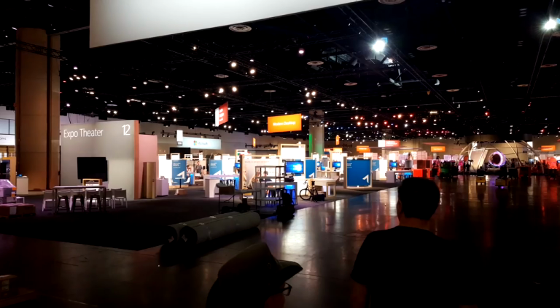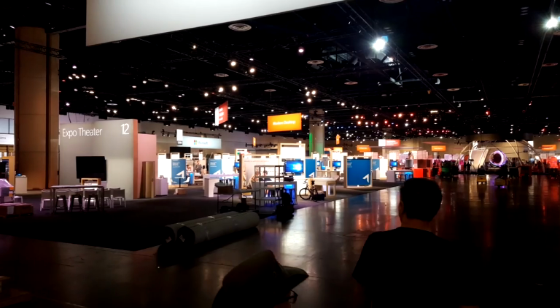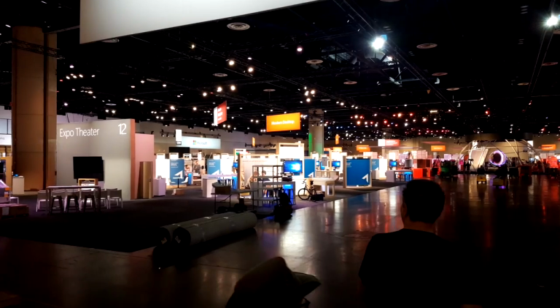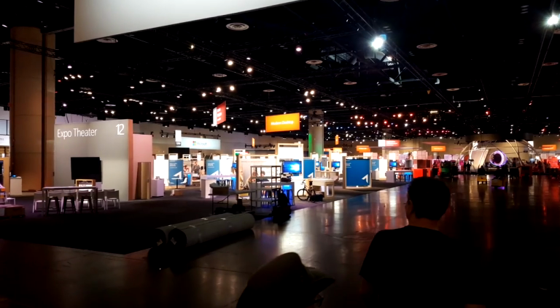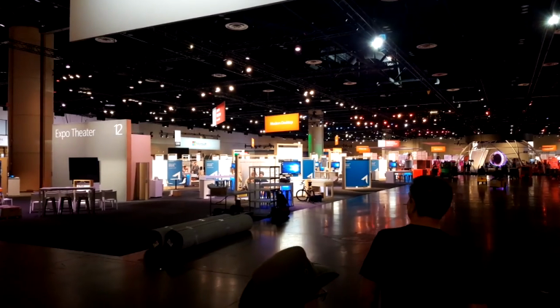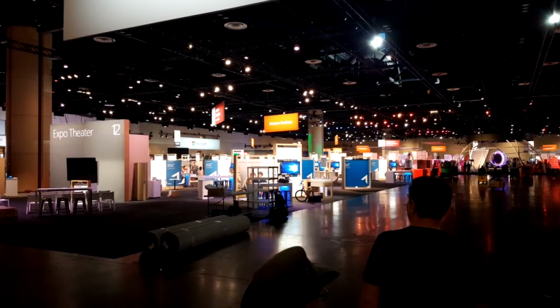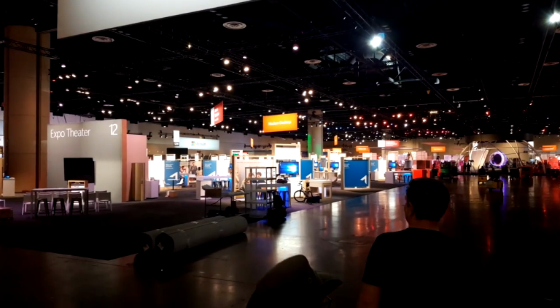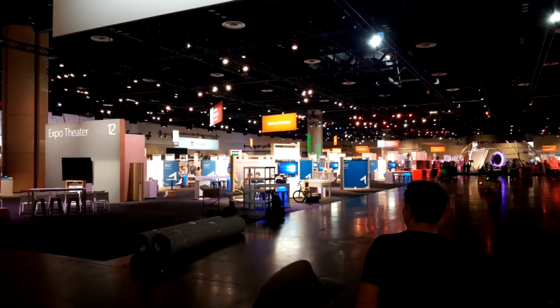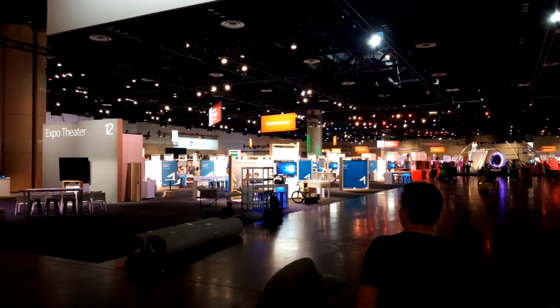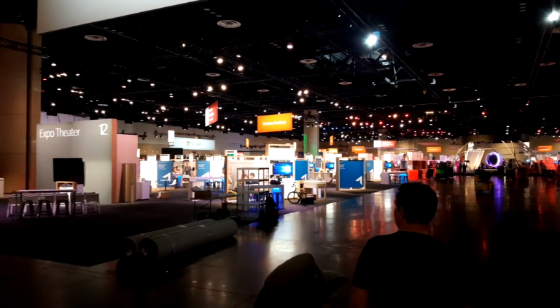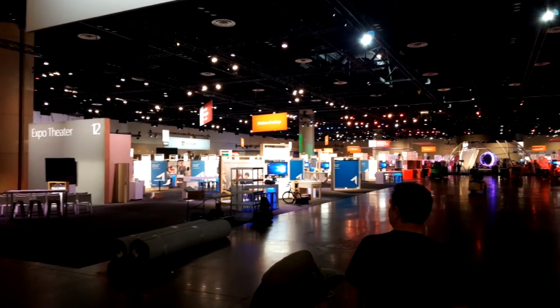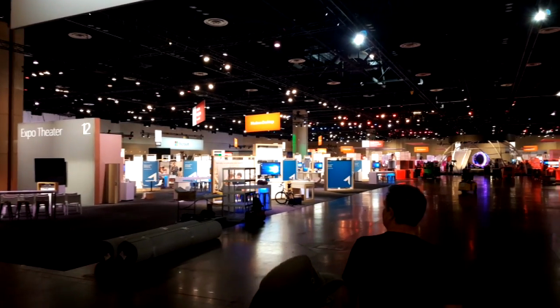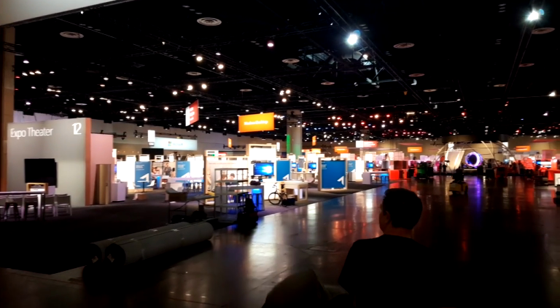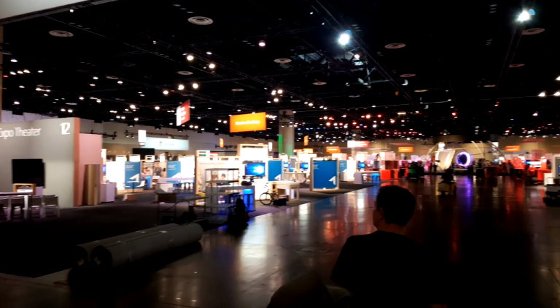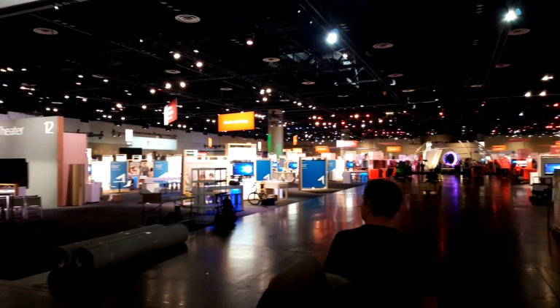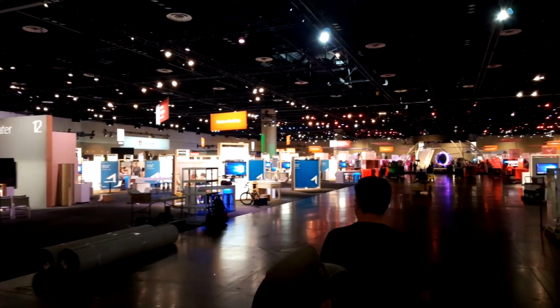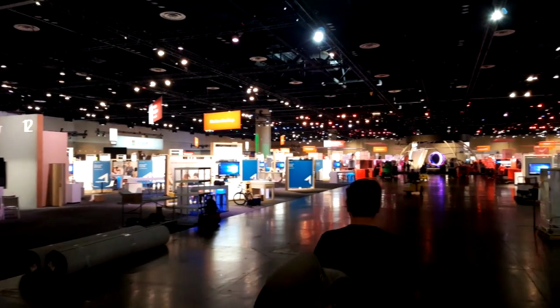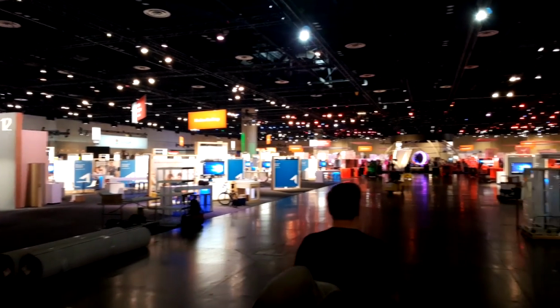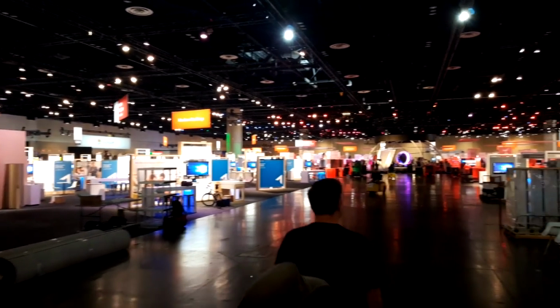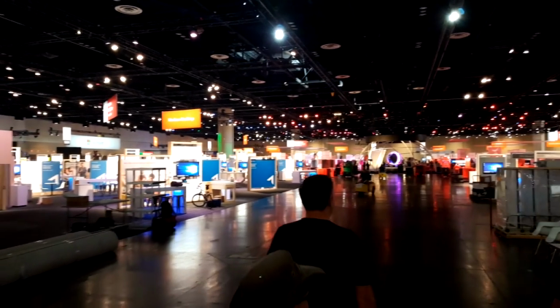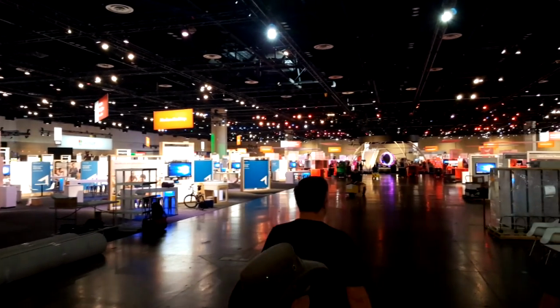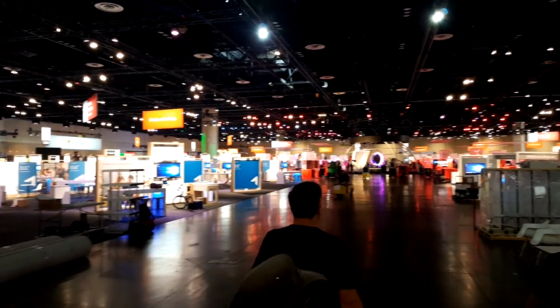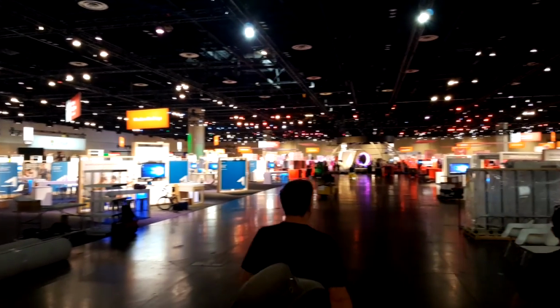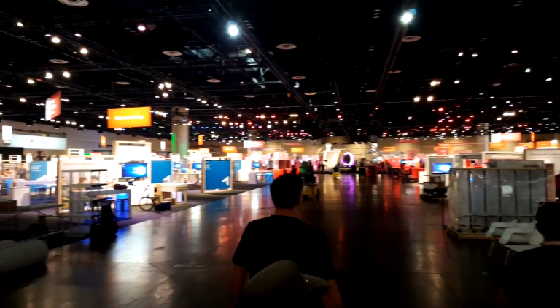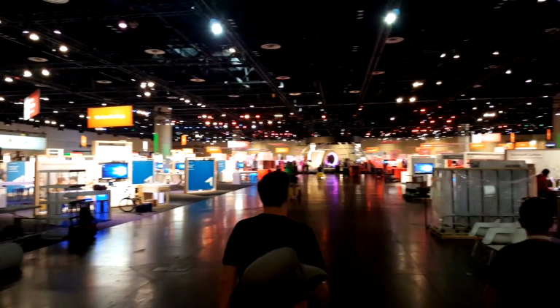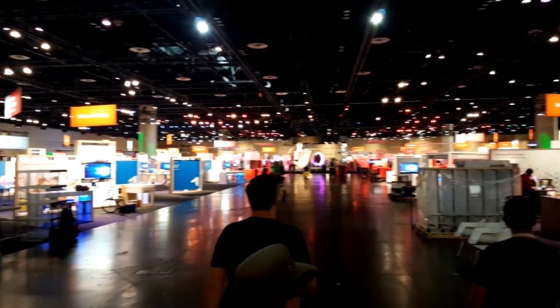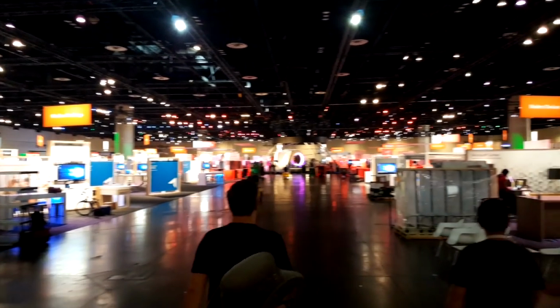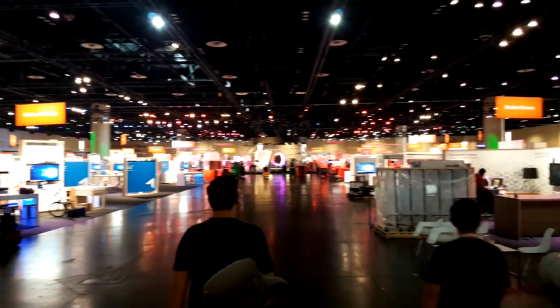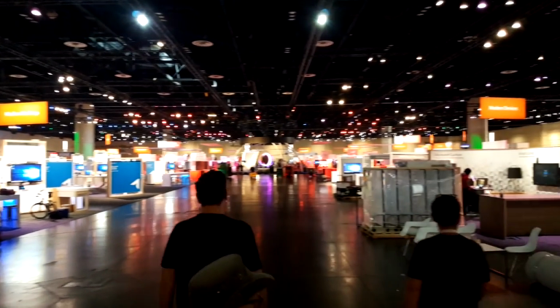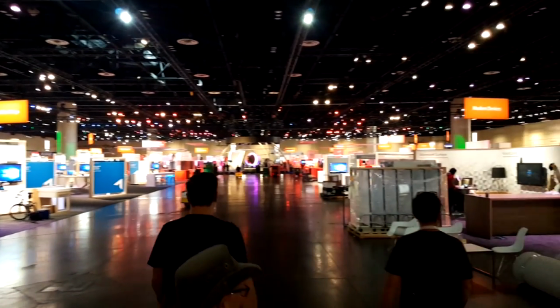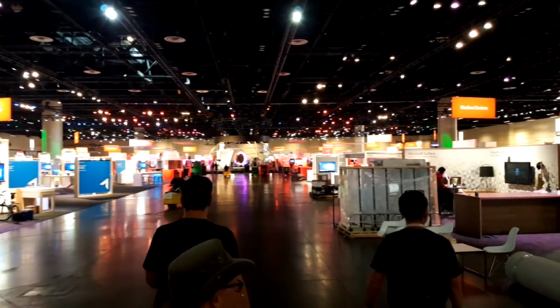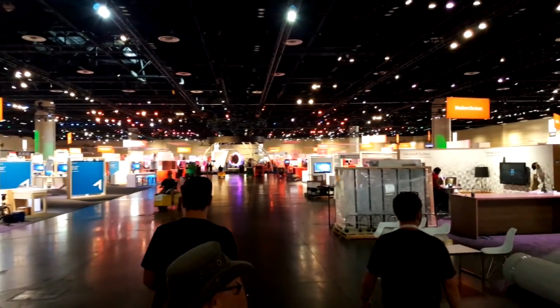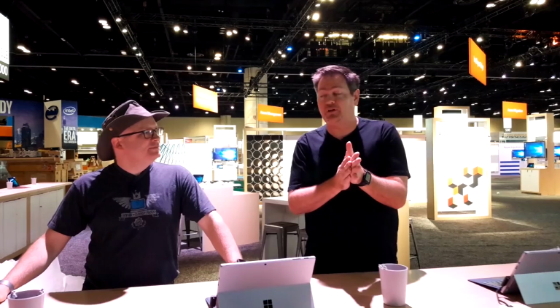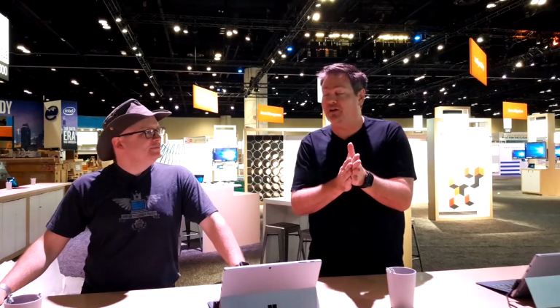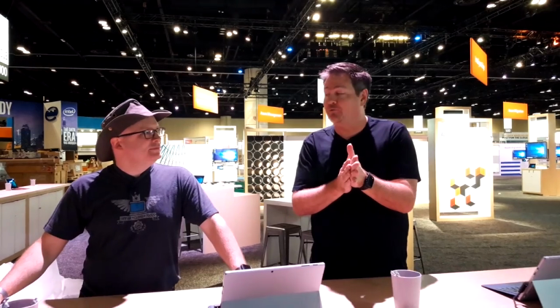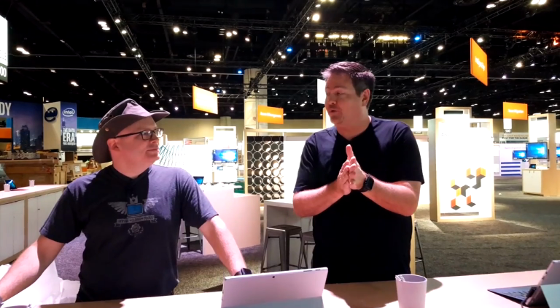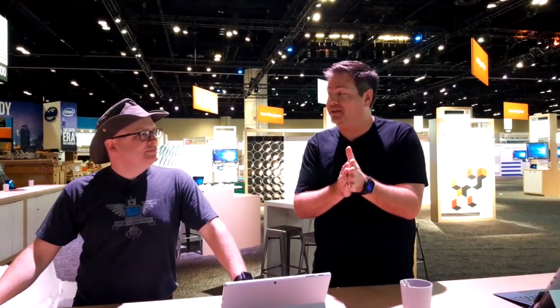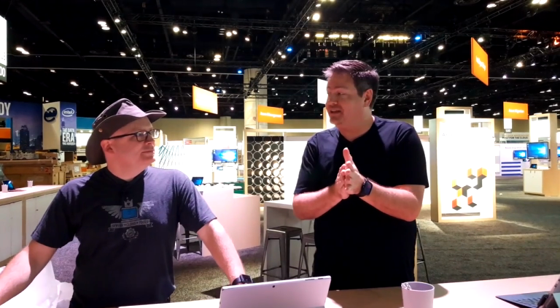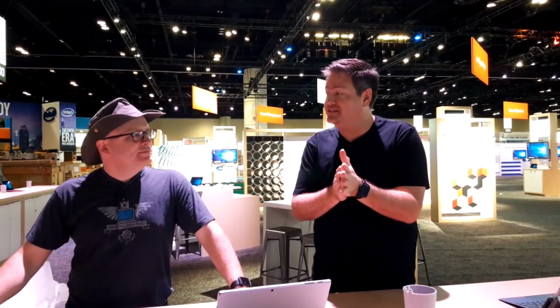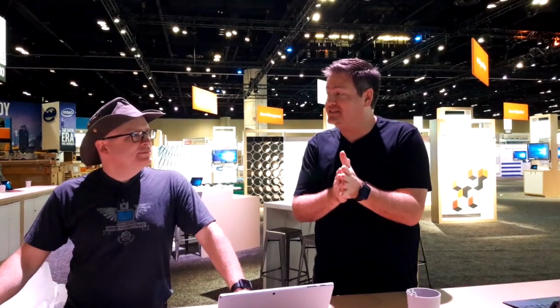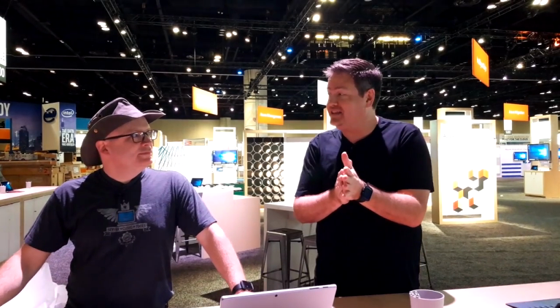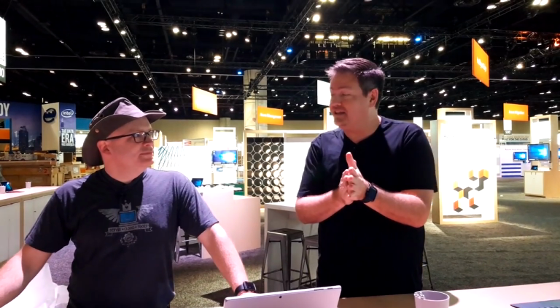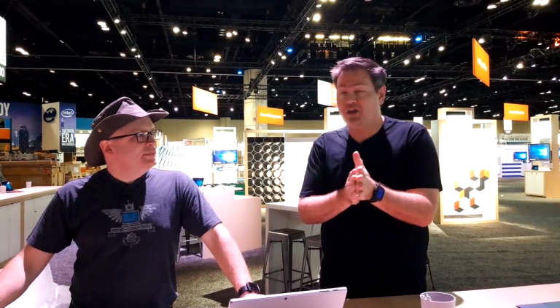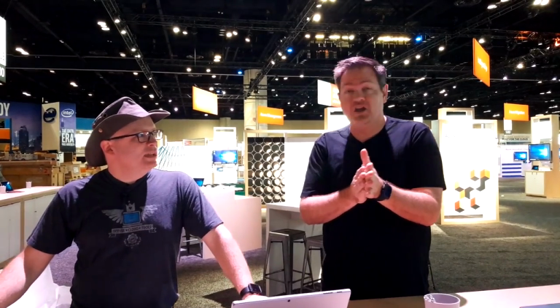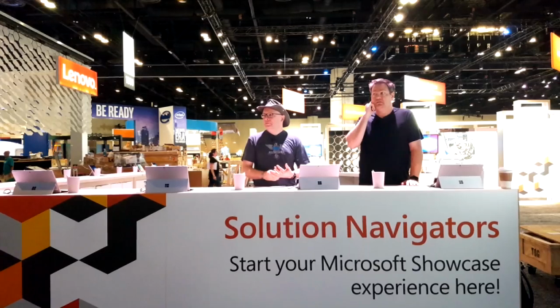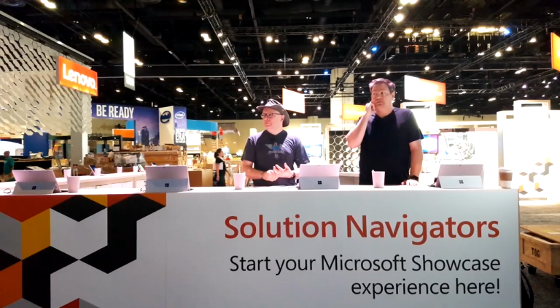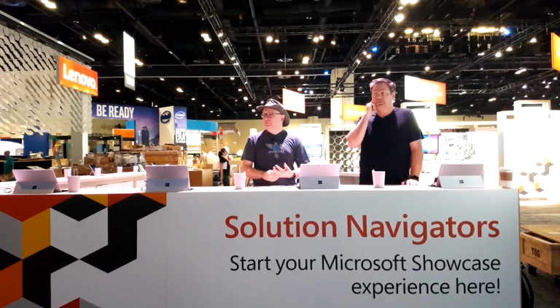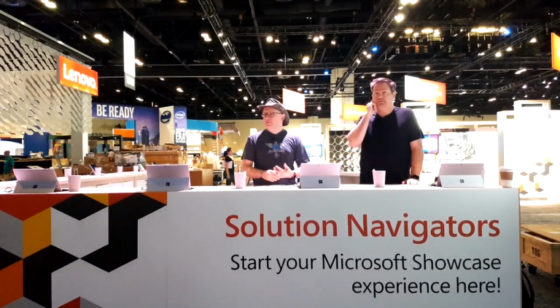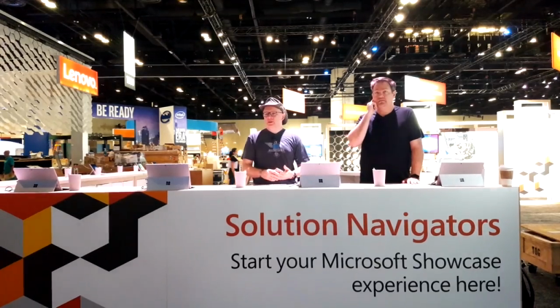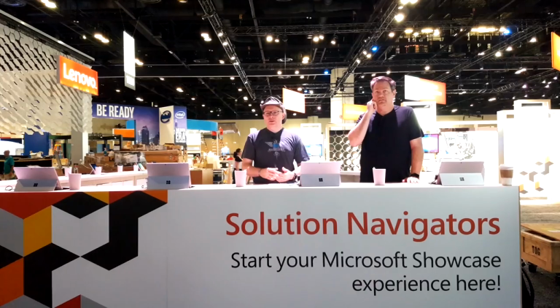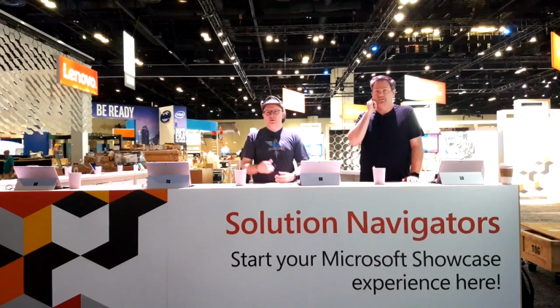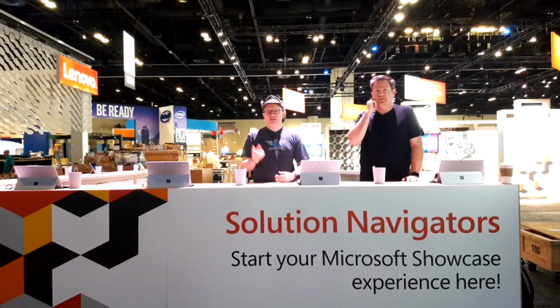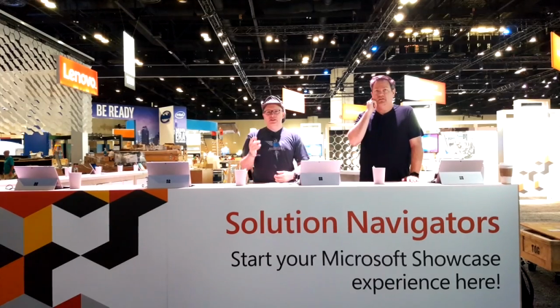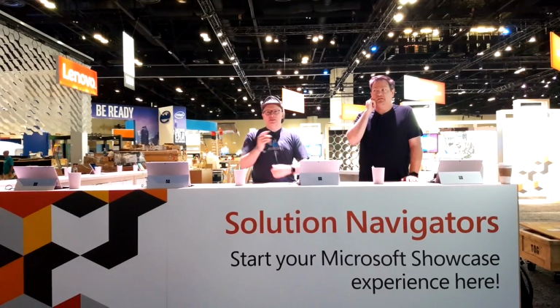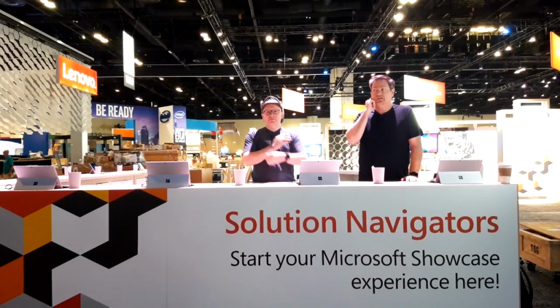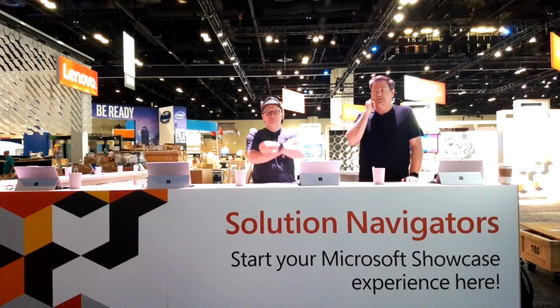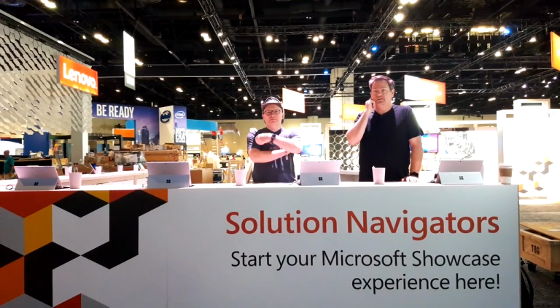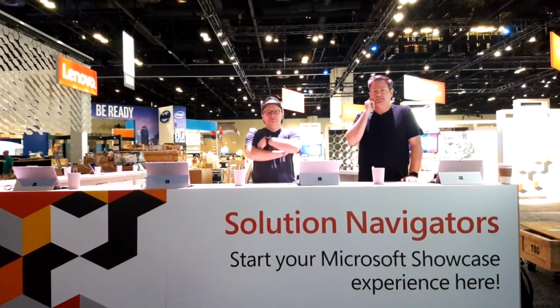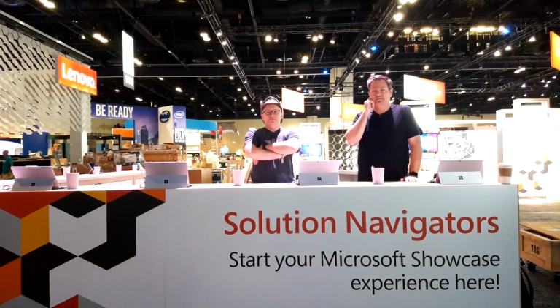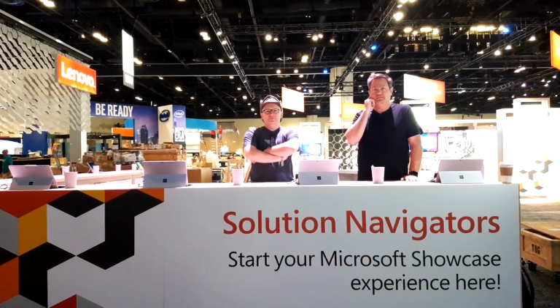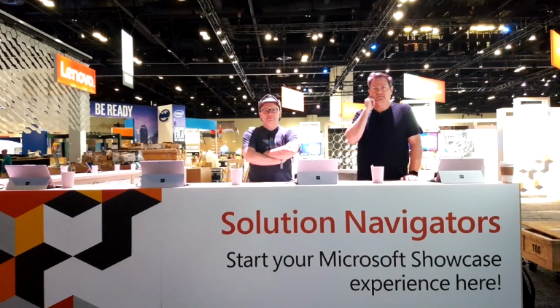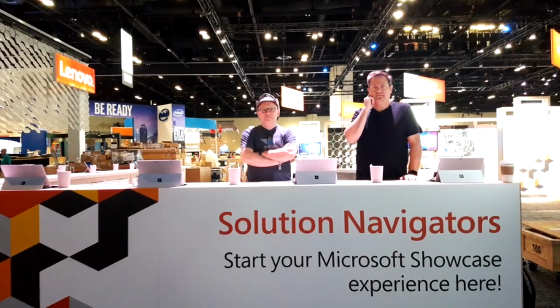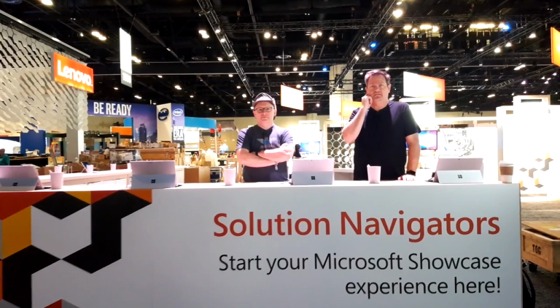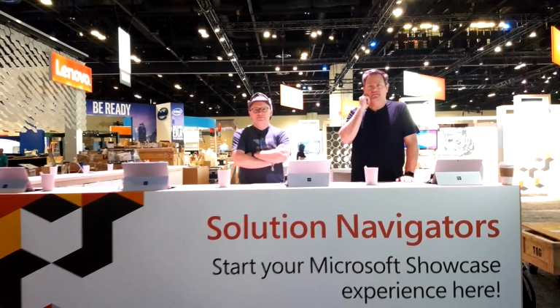We're finally inside of the Expo Hall. We are standing in front of what is the Solution Navigator section. Solution Navigator.